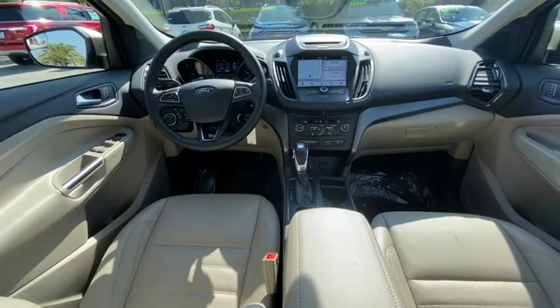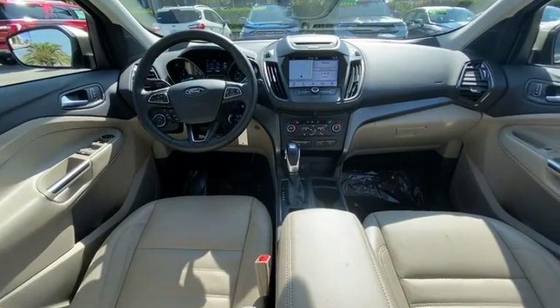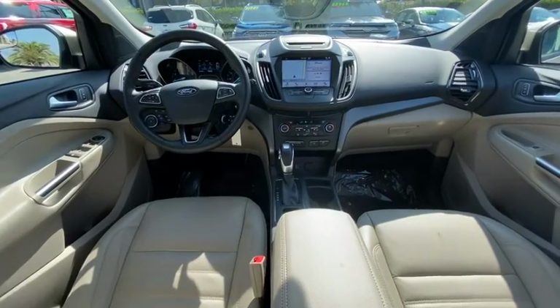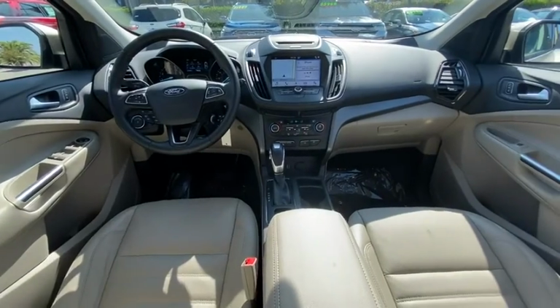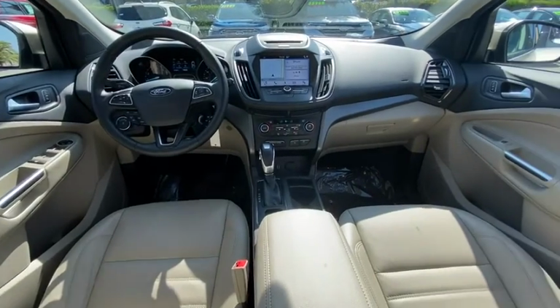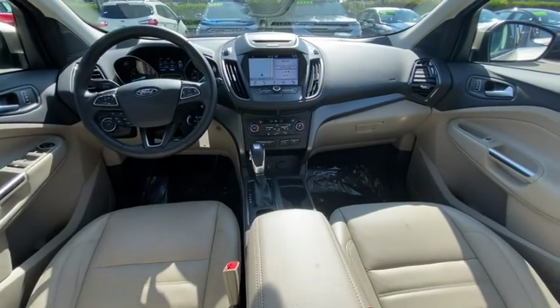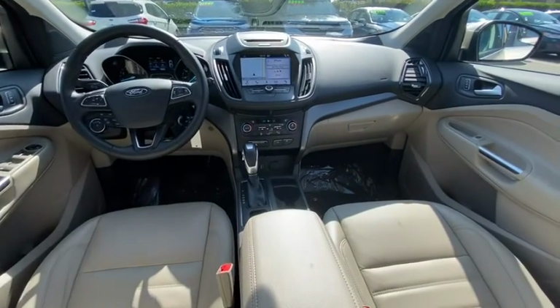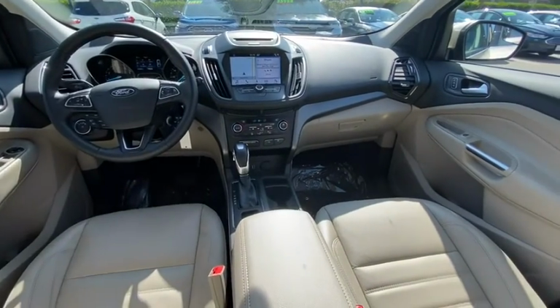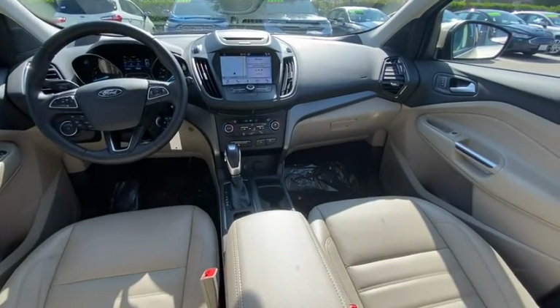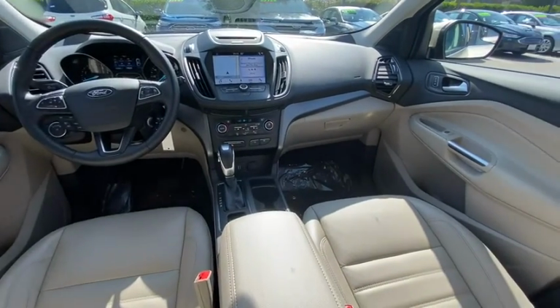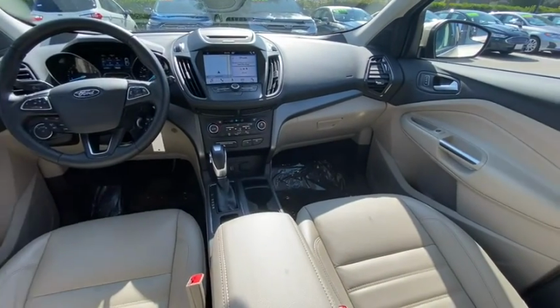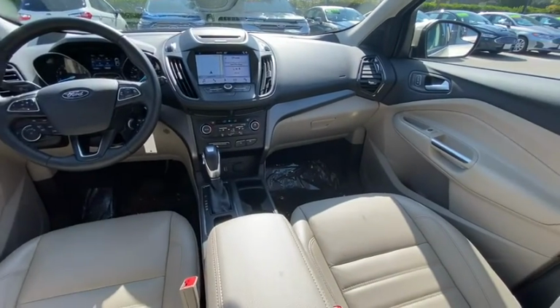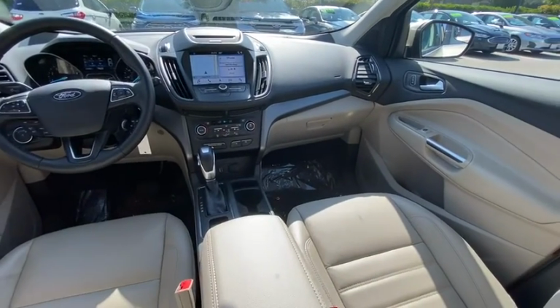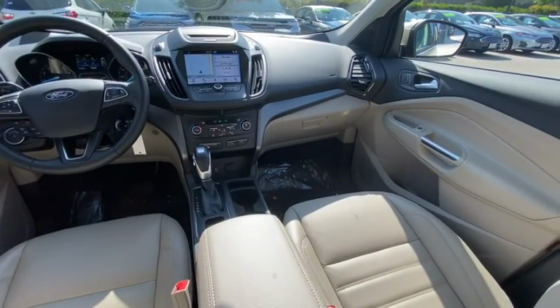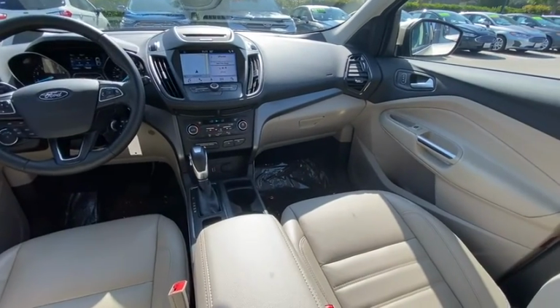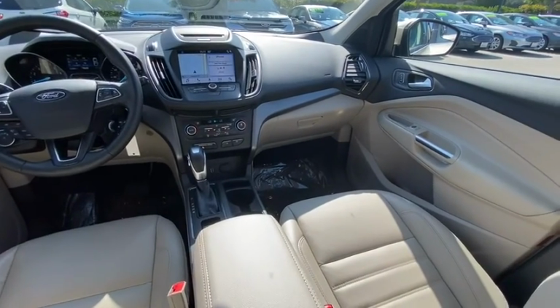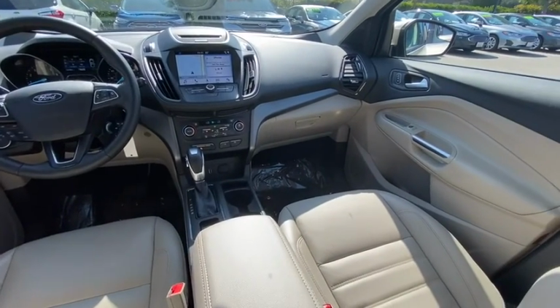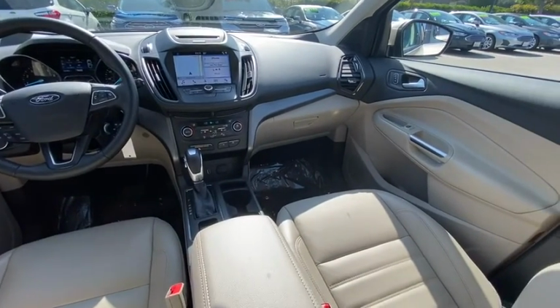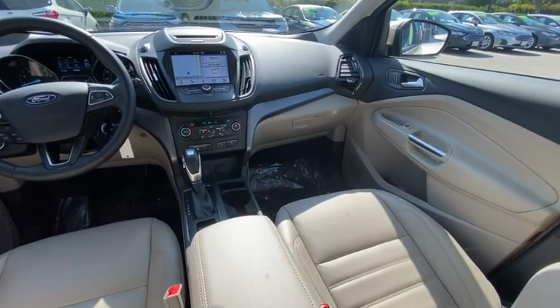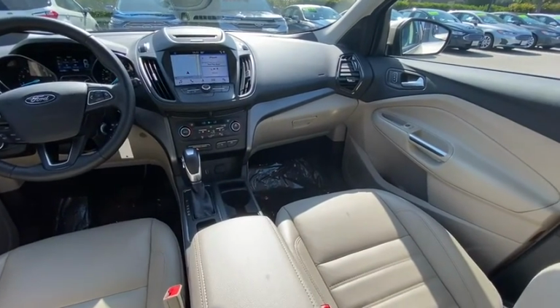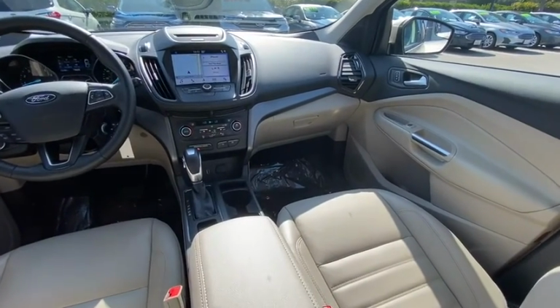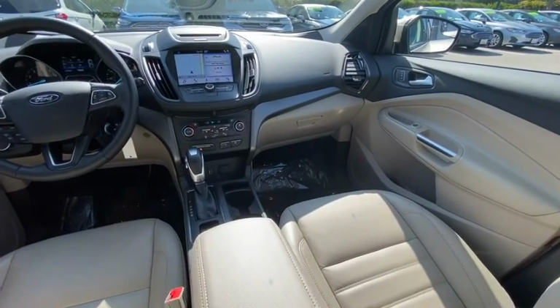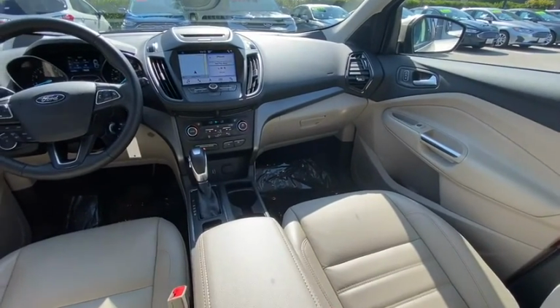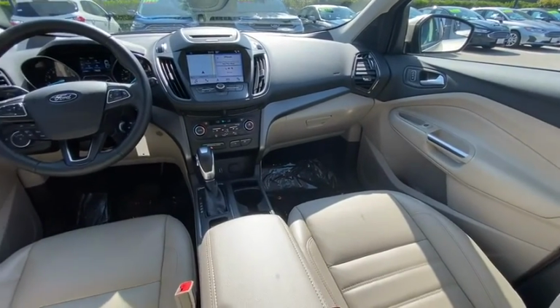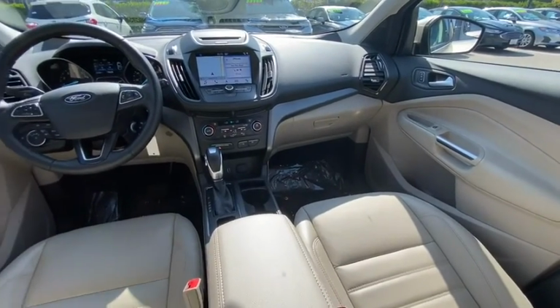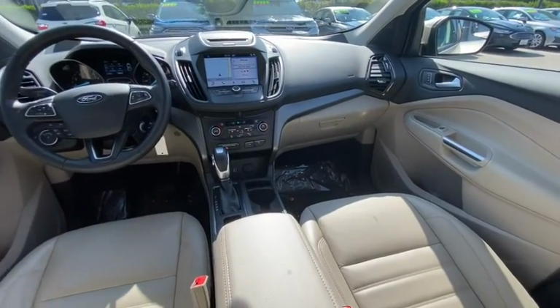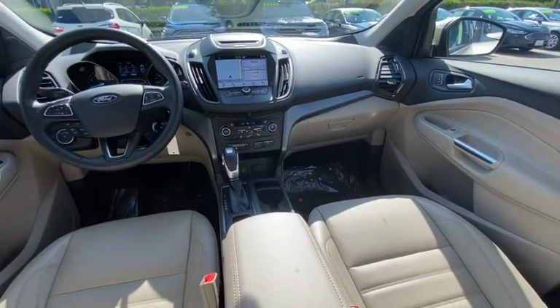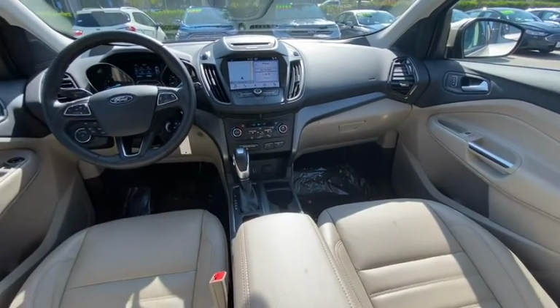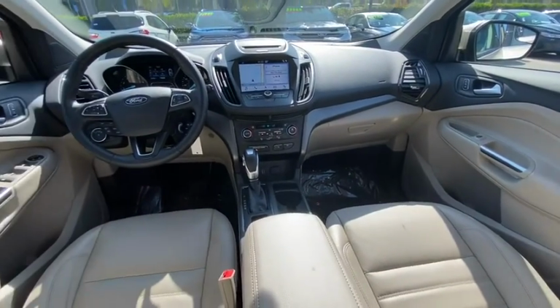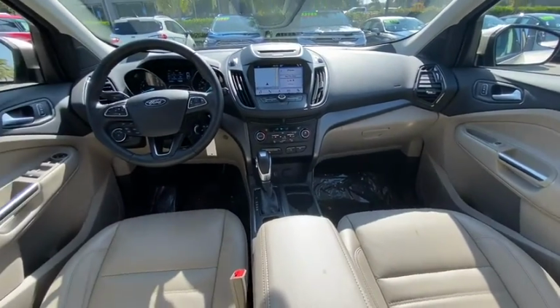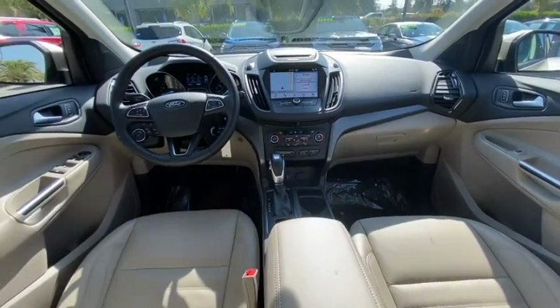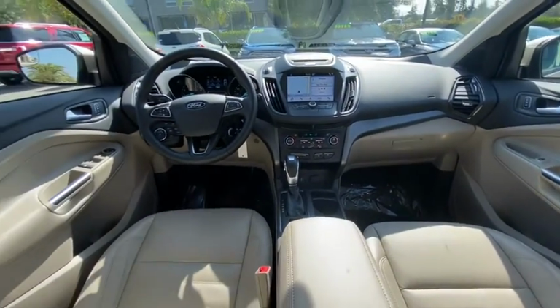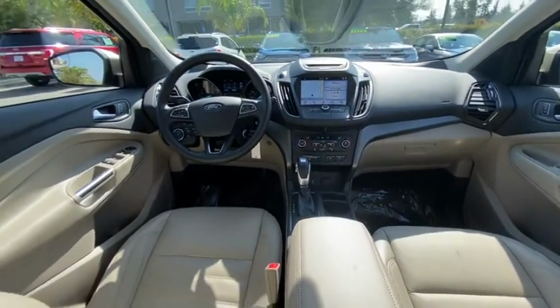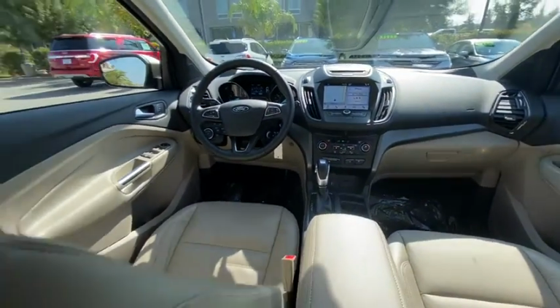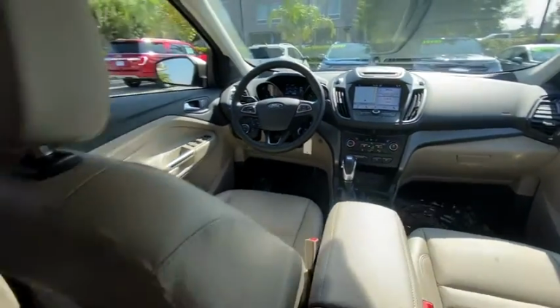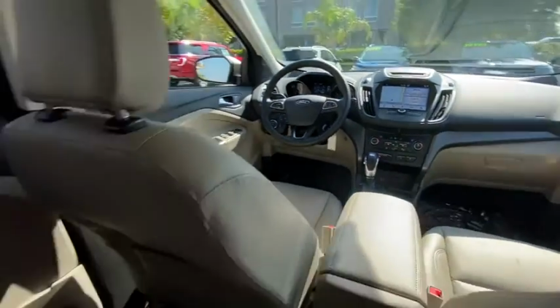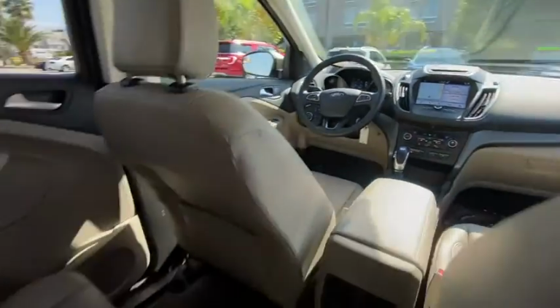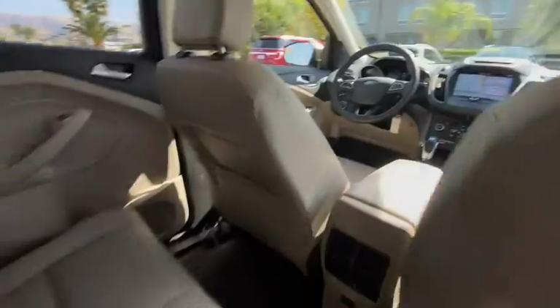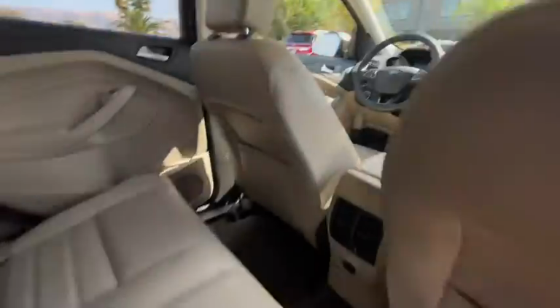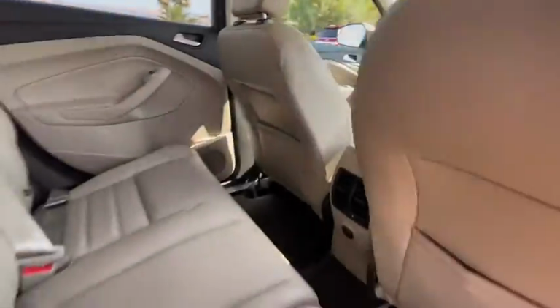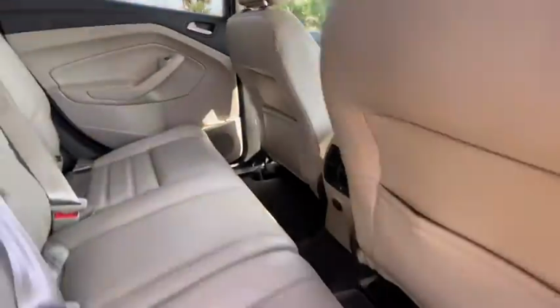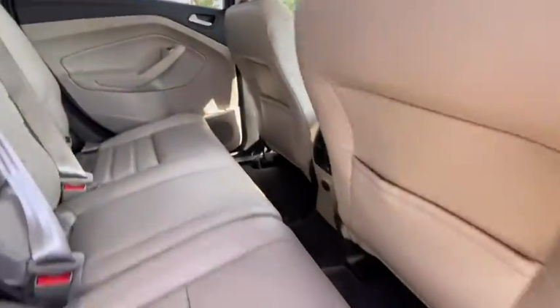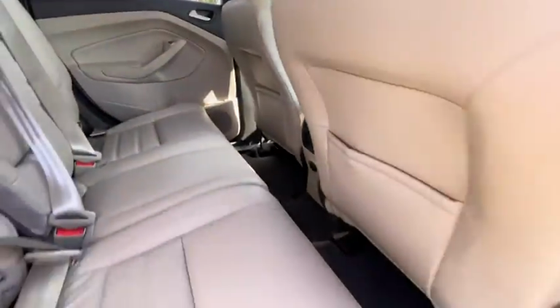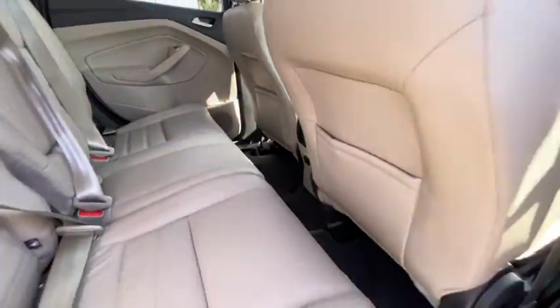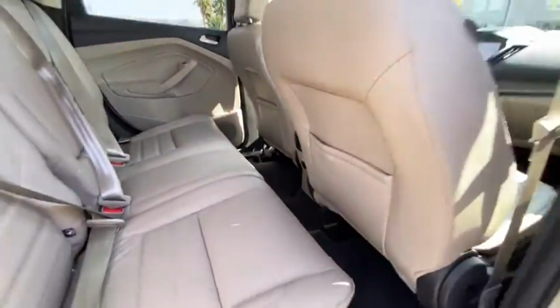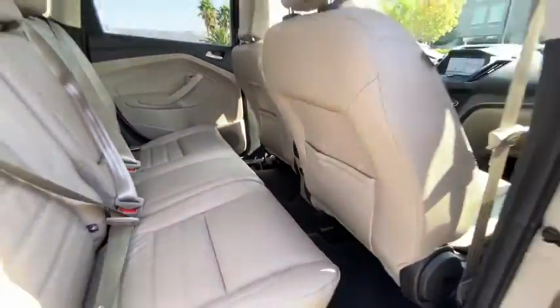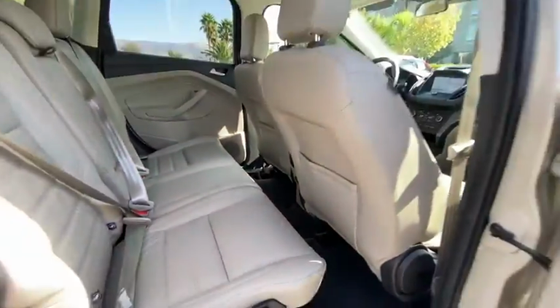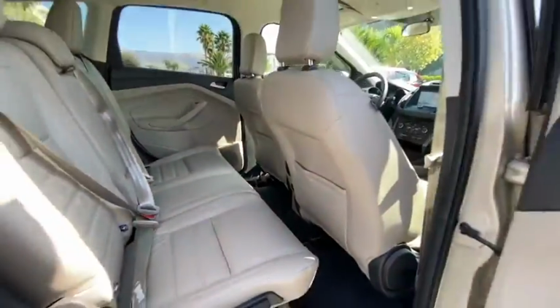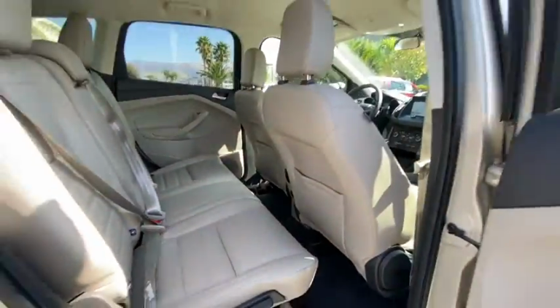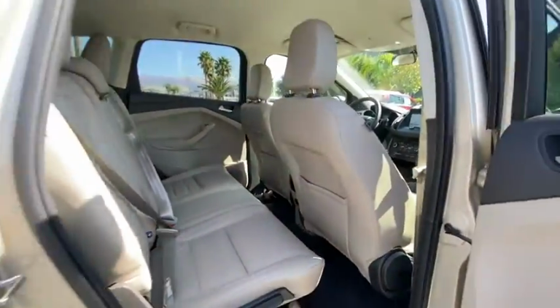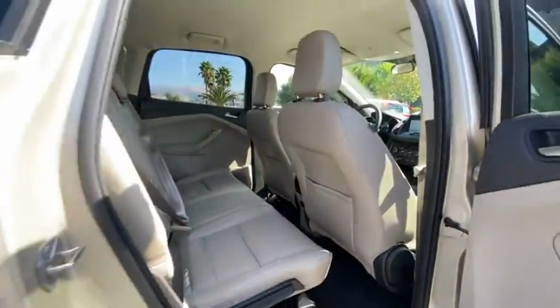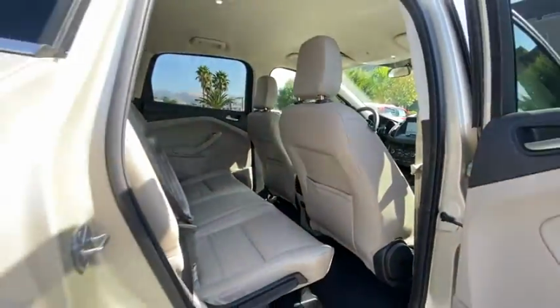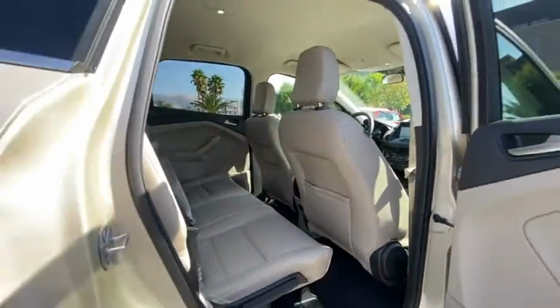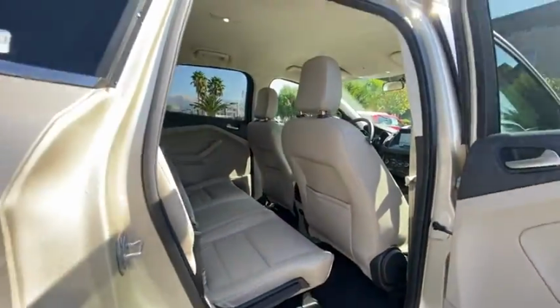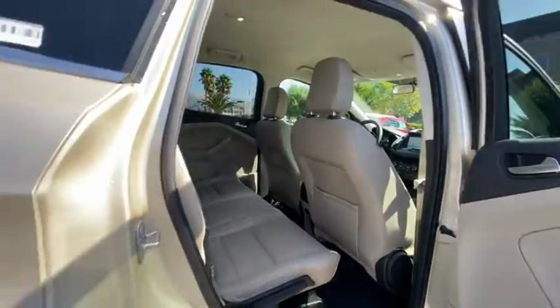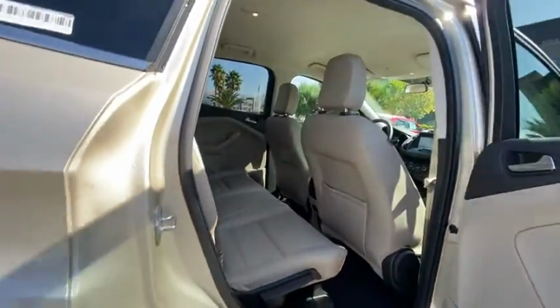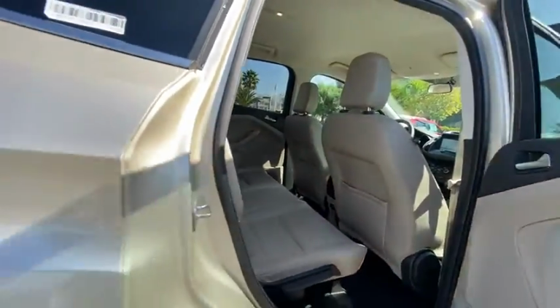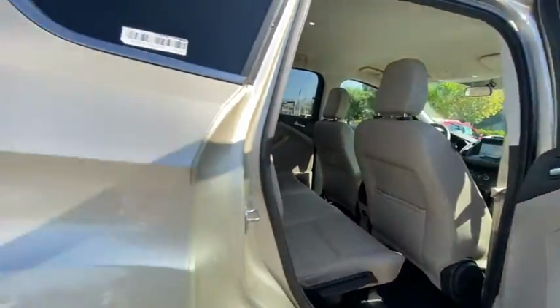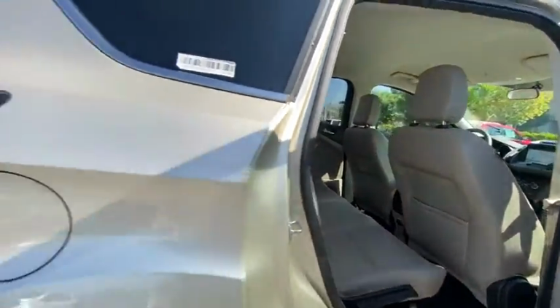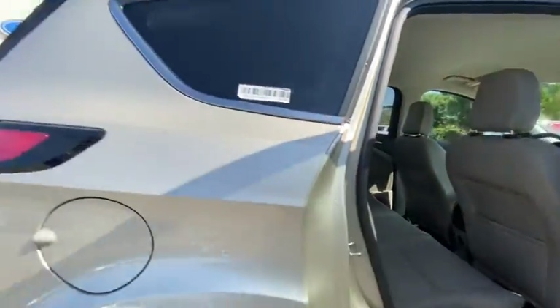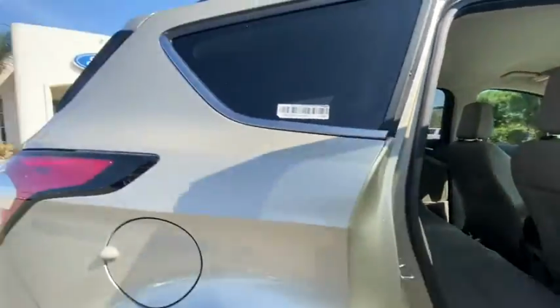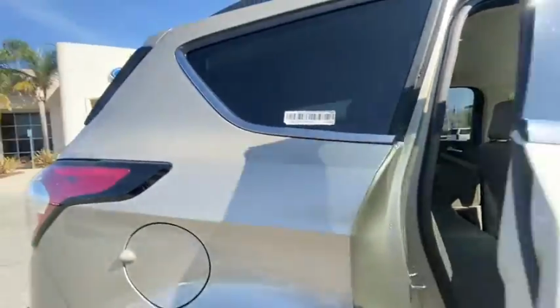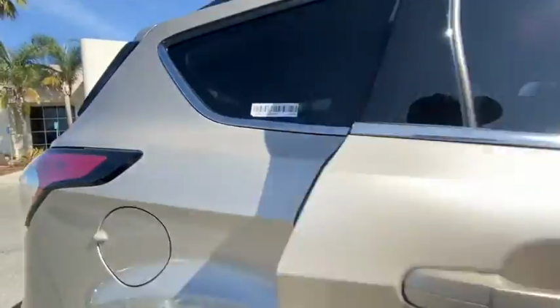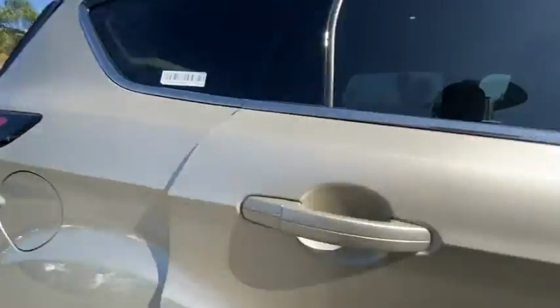Overhead console, tachometer, remote keyless entry. Wouldn't you look great in this vehicle? Stop in today and see for yourself.